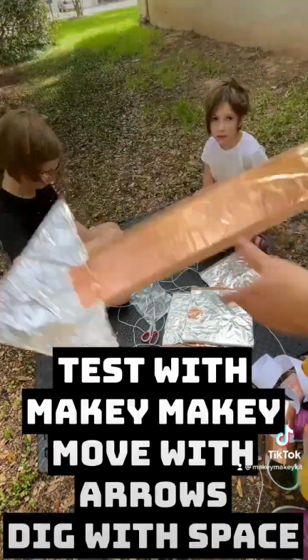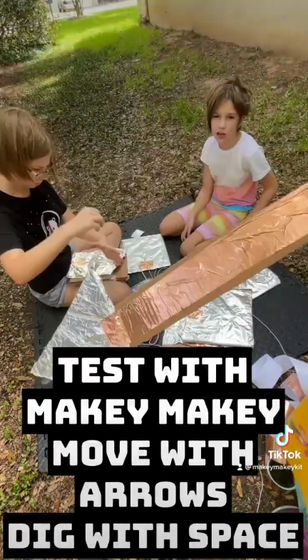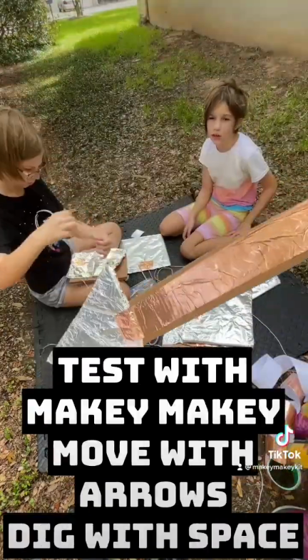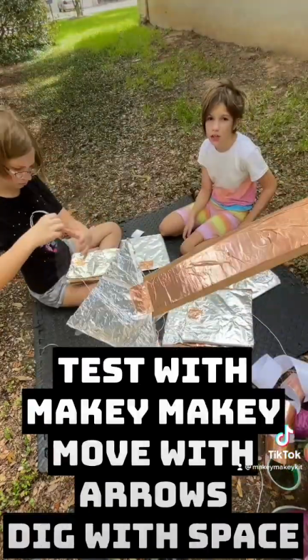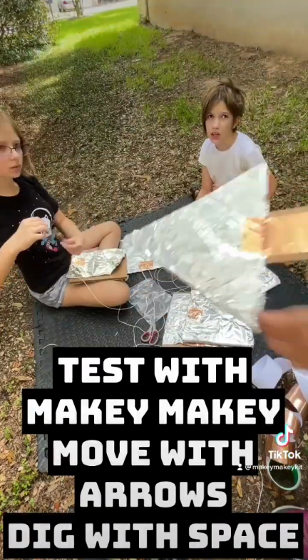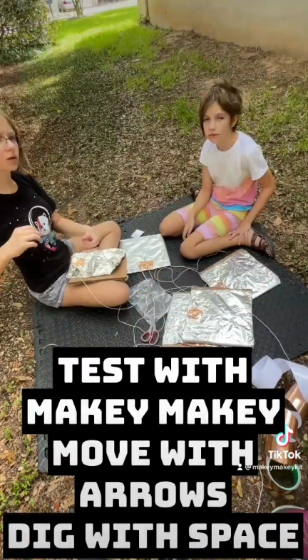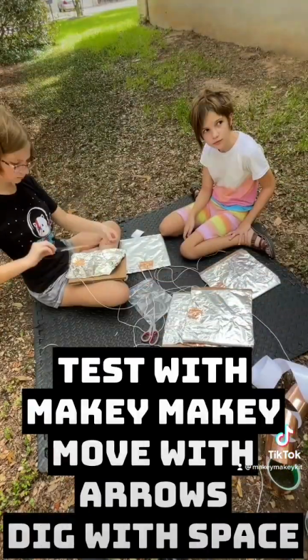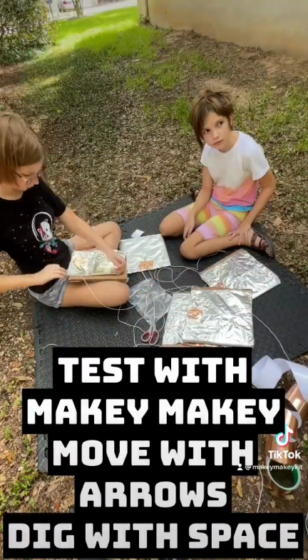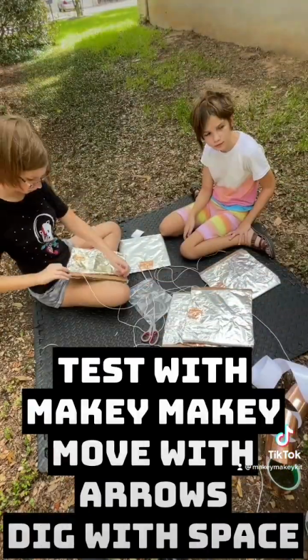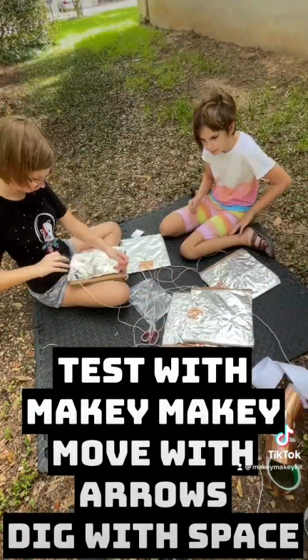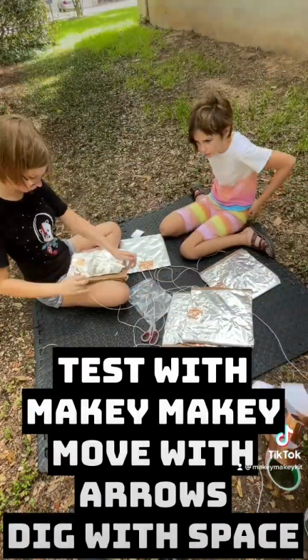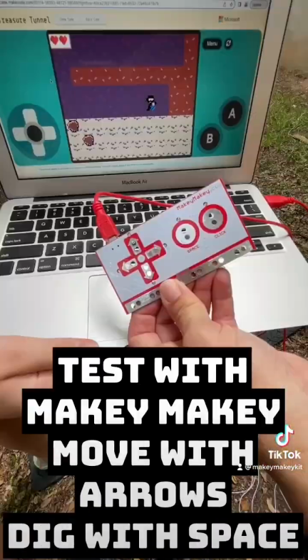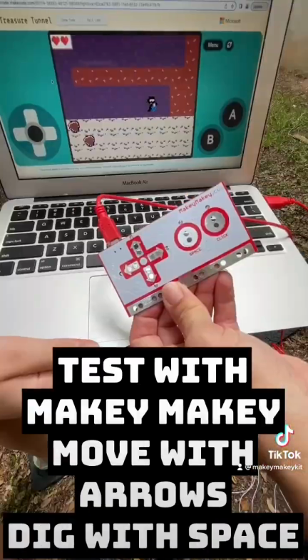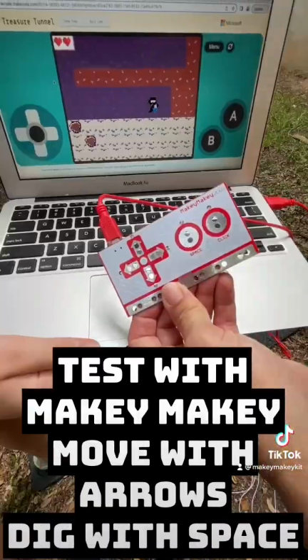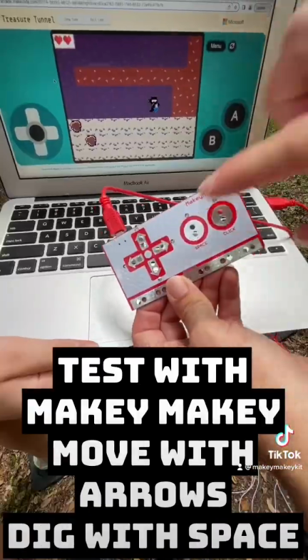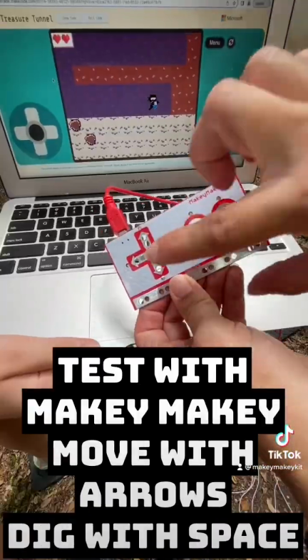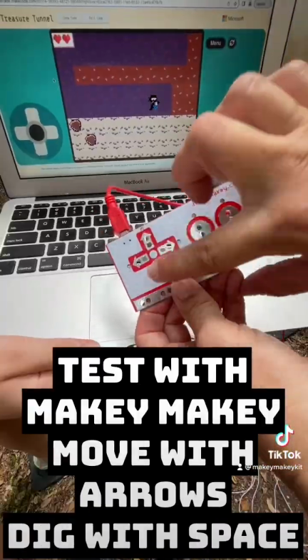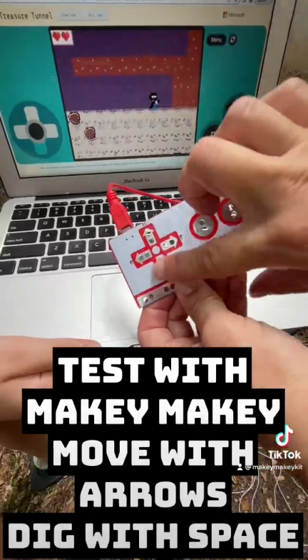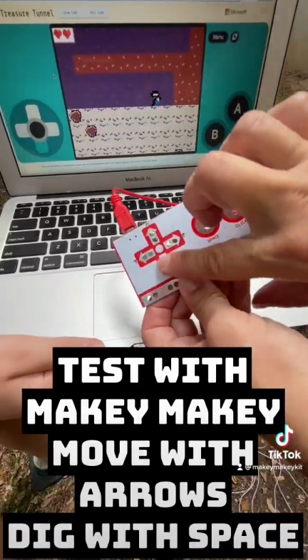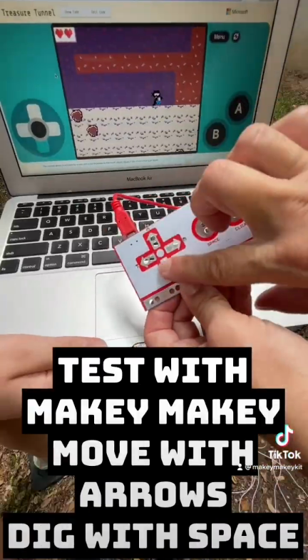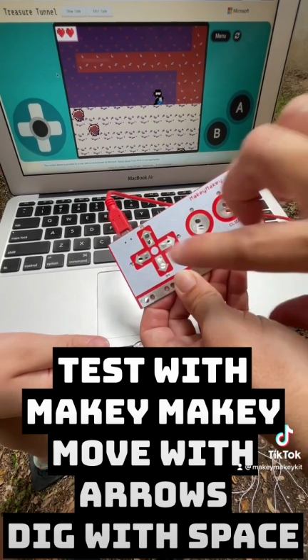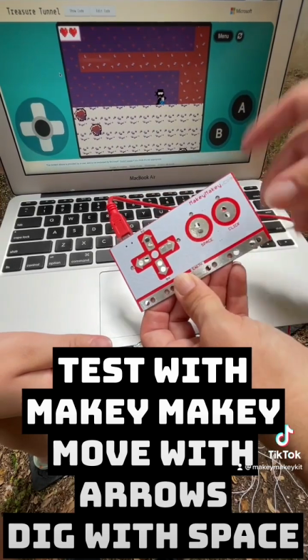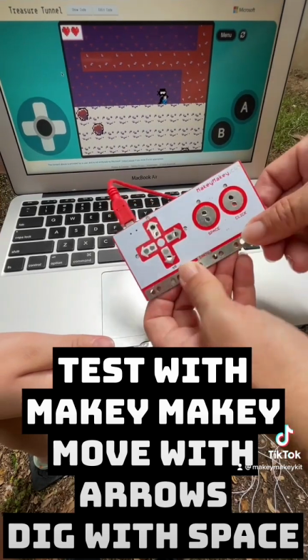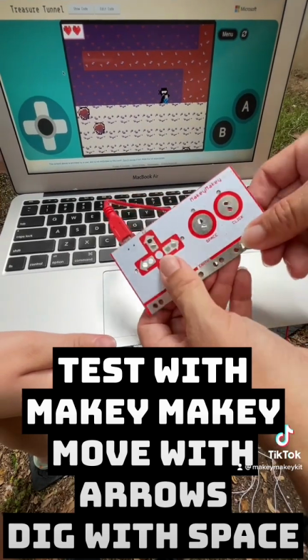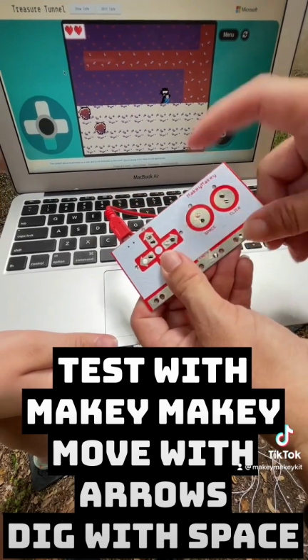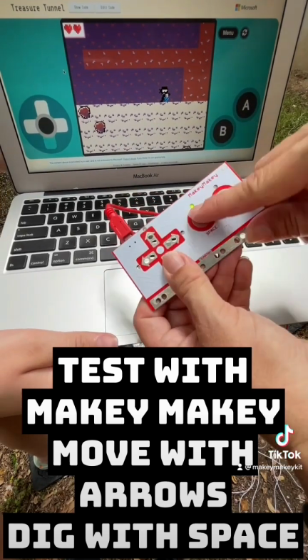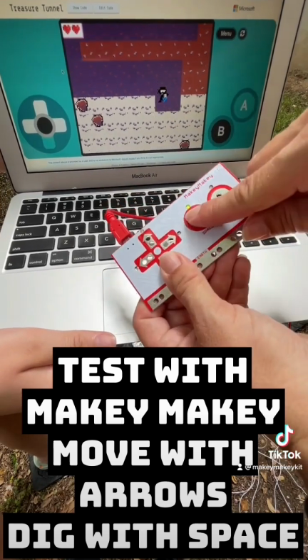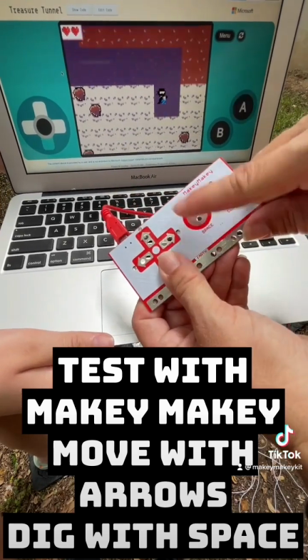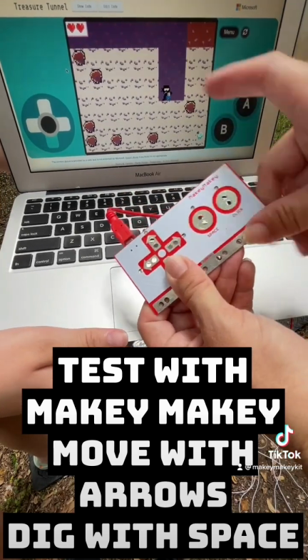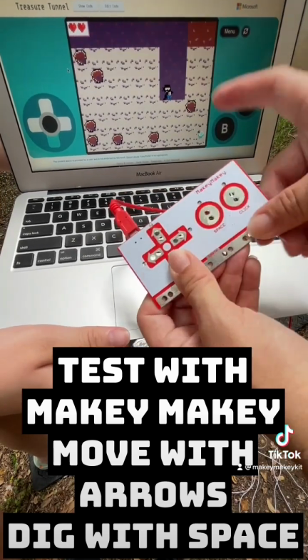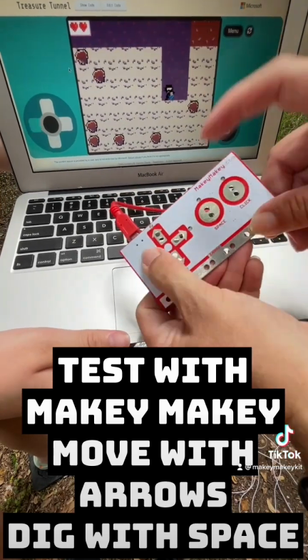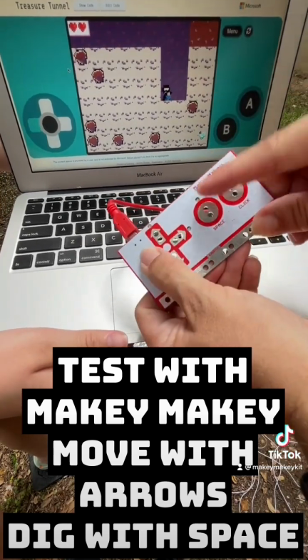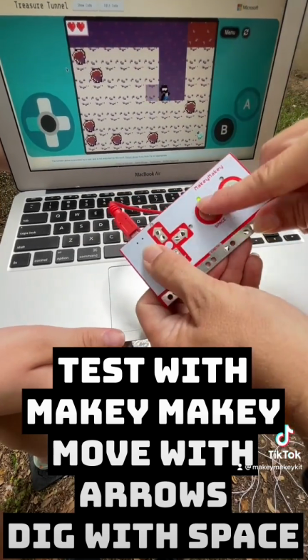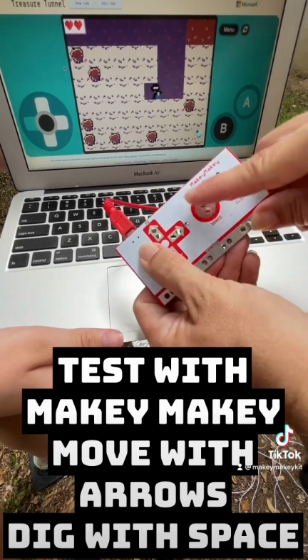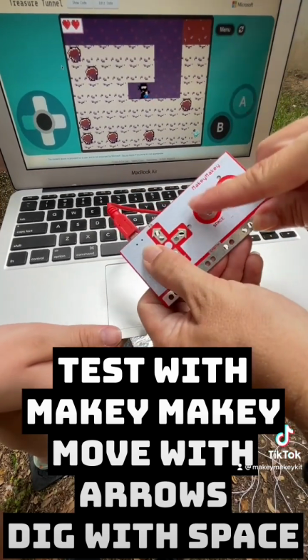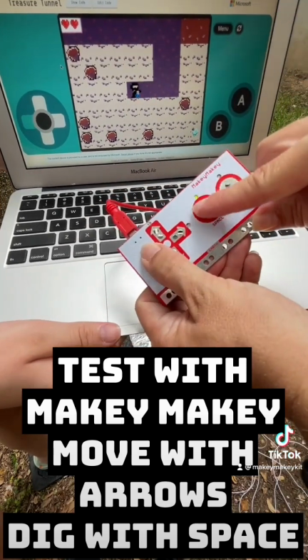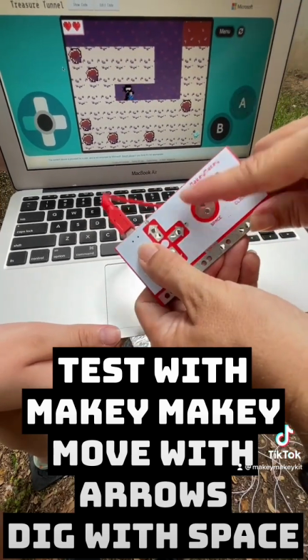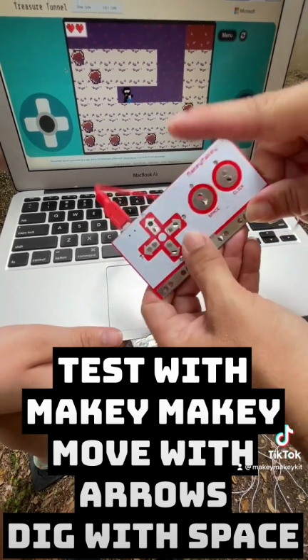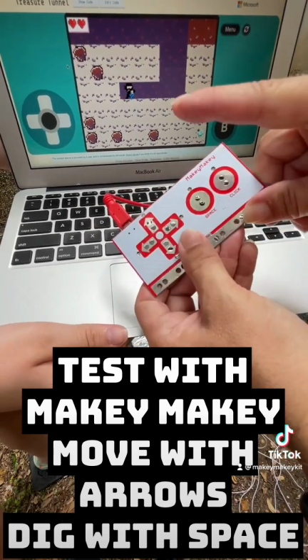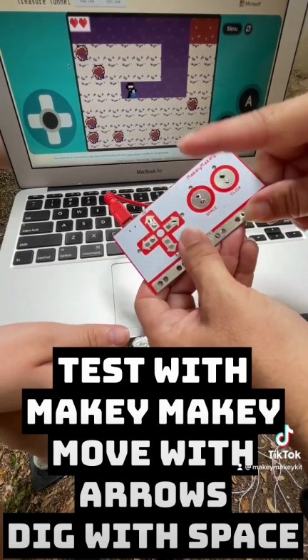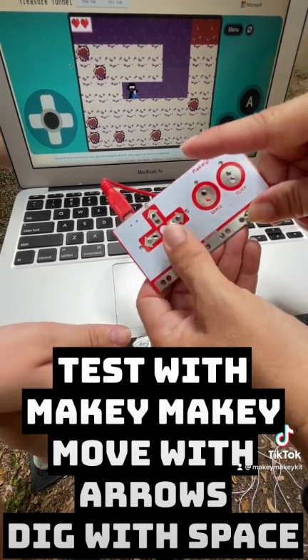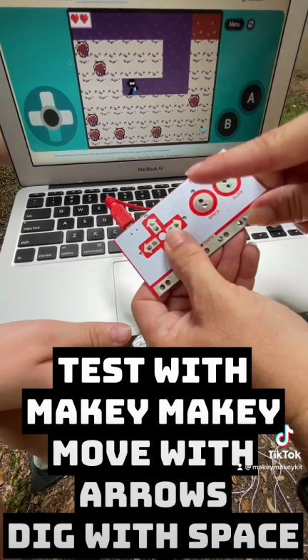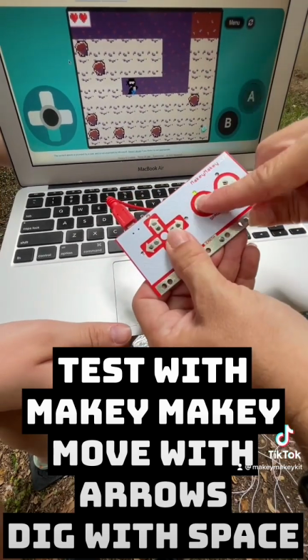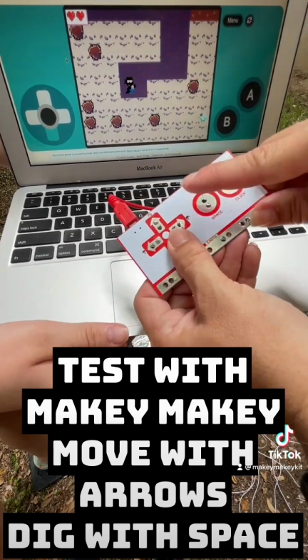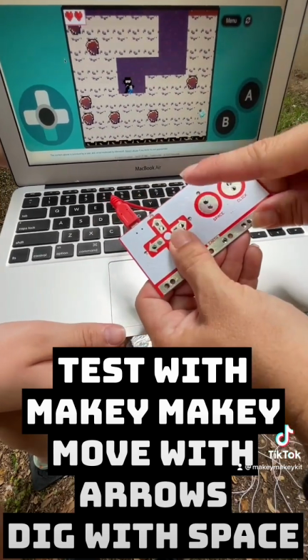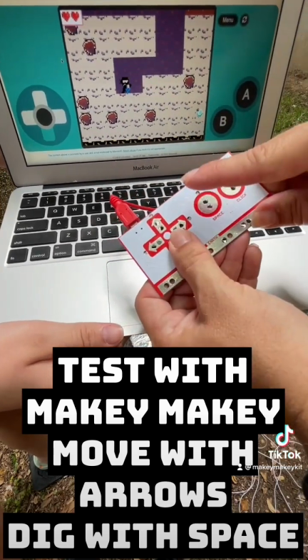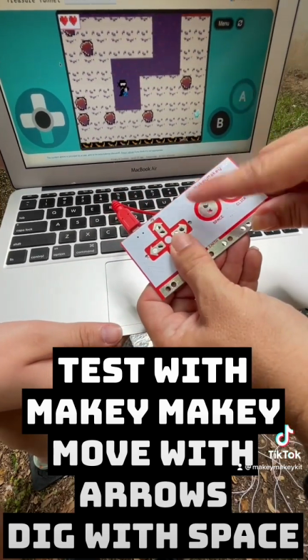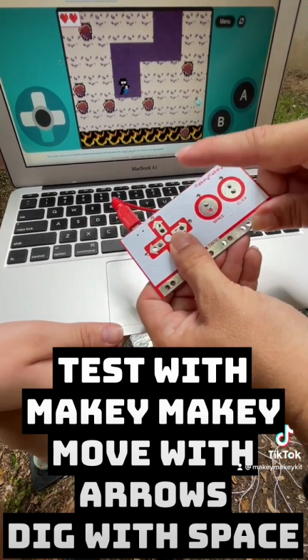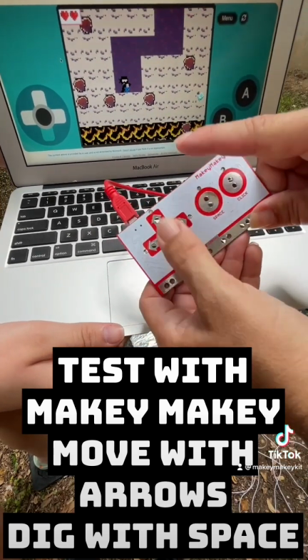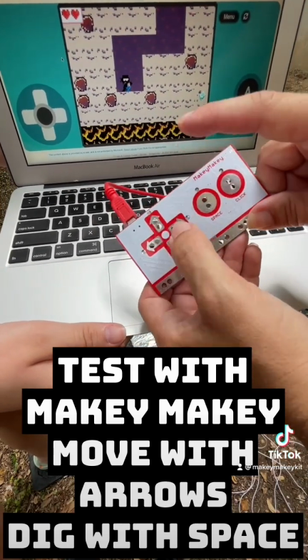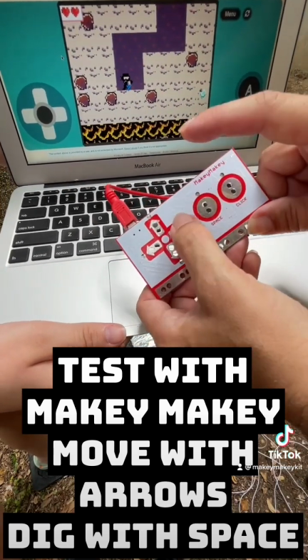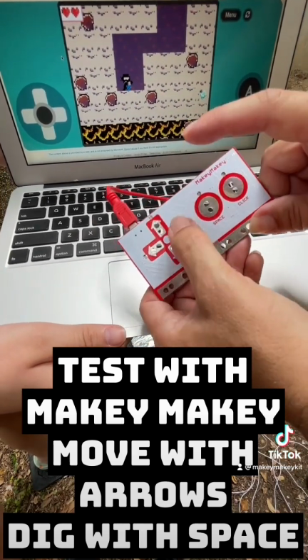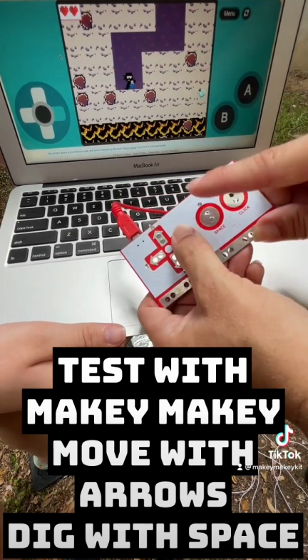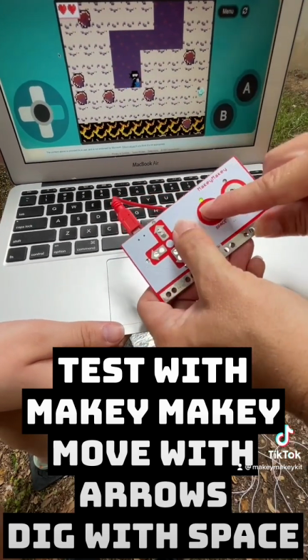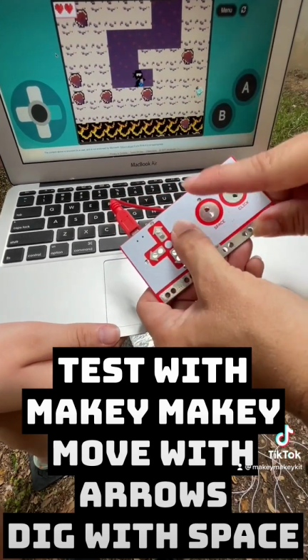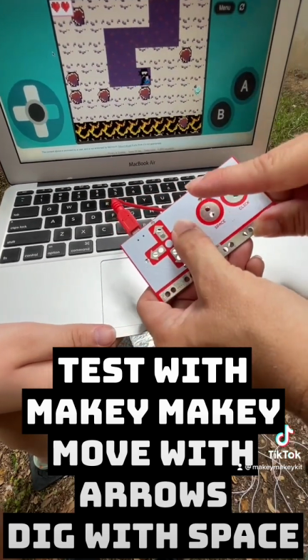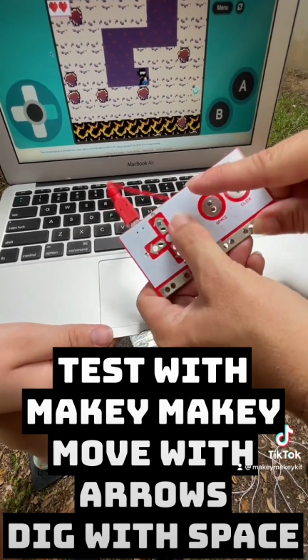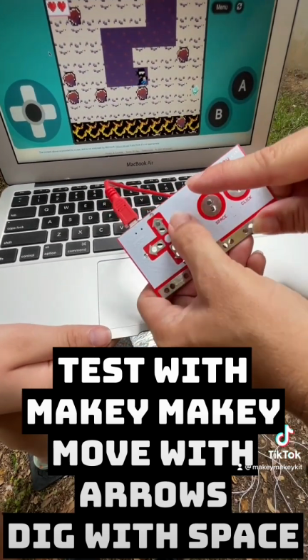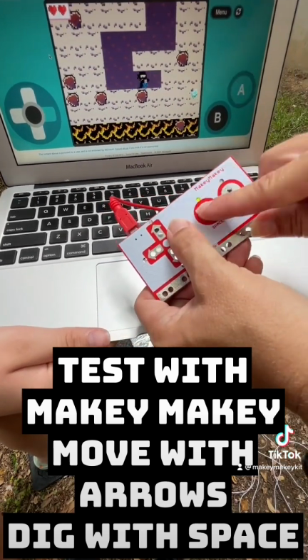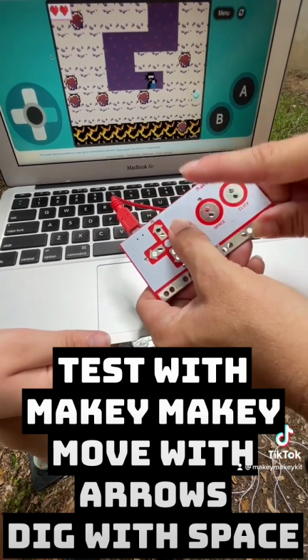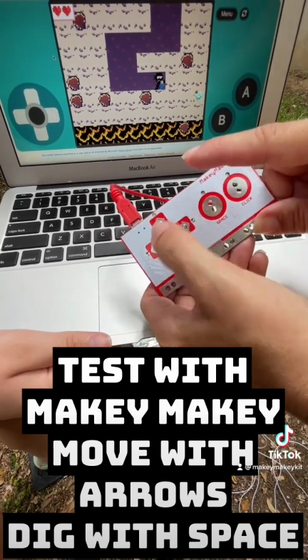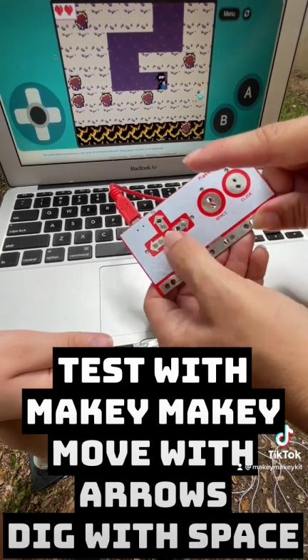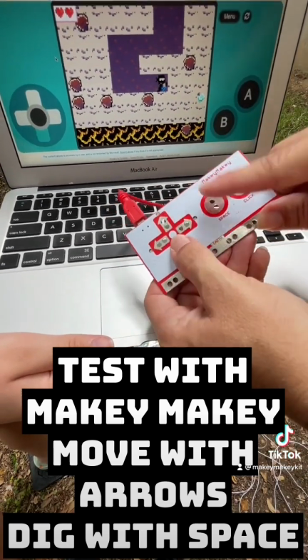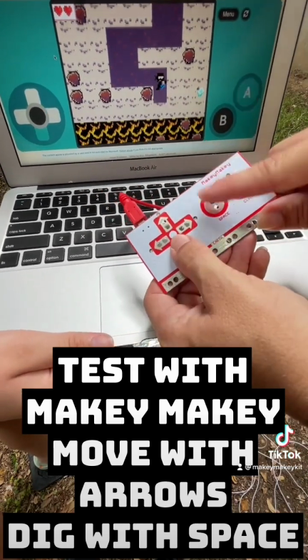Now you're ready to test Treasure Hunter with Makey Makey. Move with arrows and dig with space, but you have to do them at the same time.